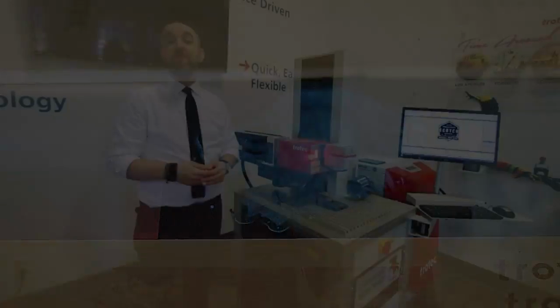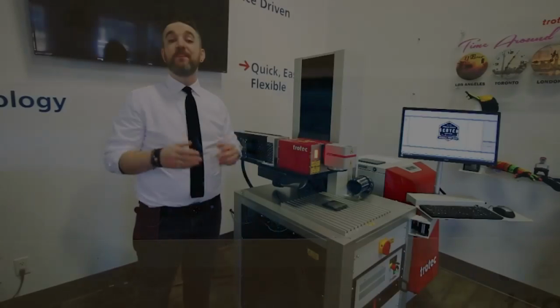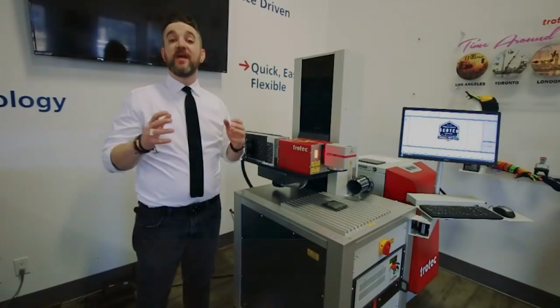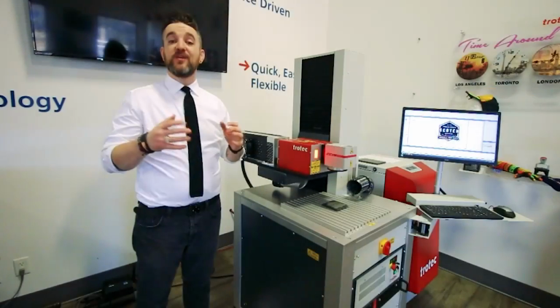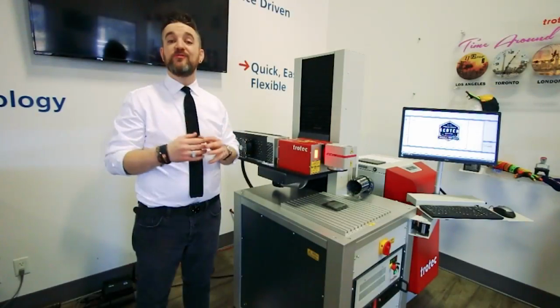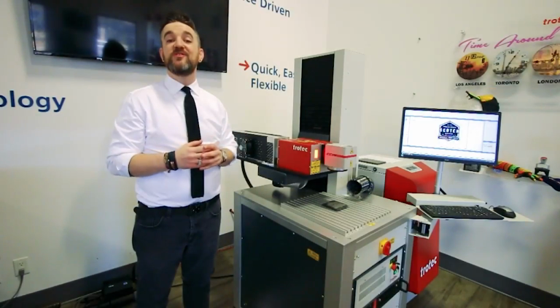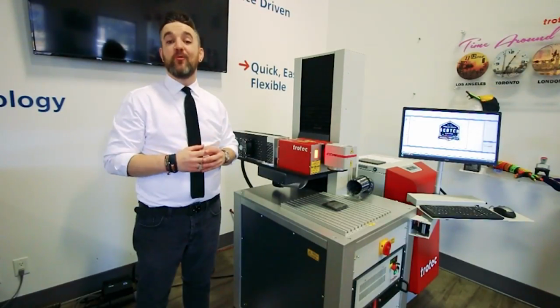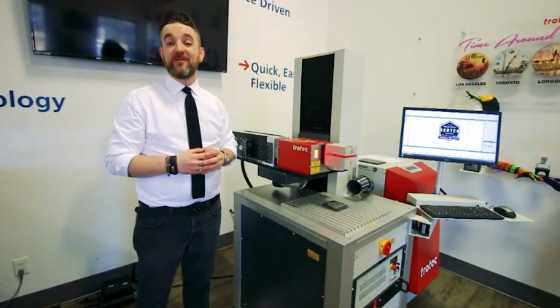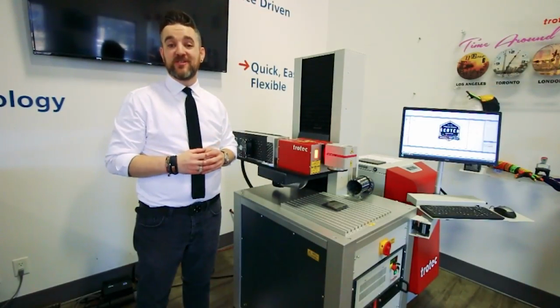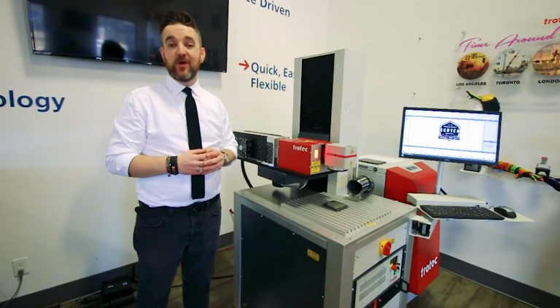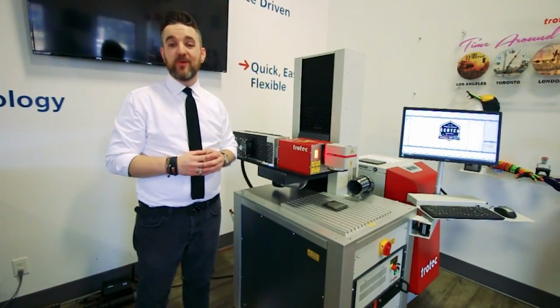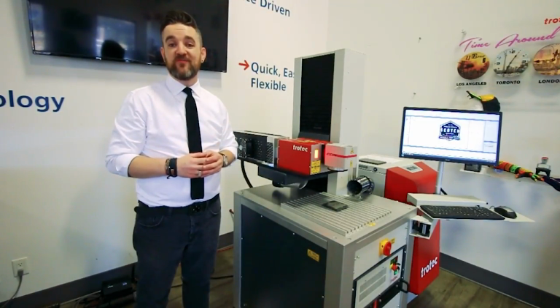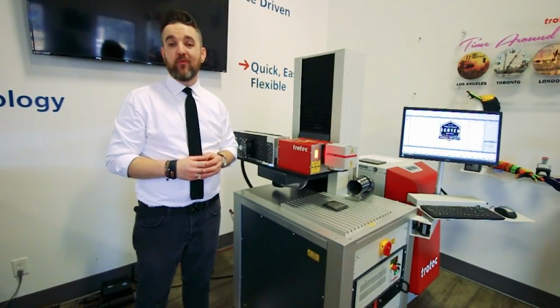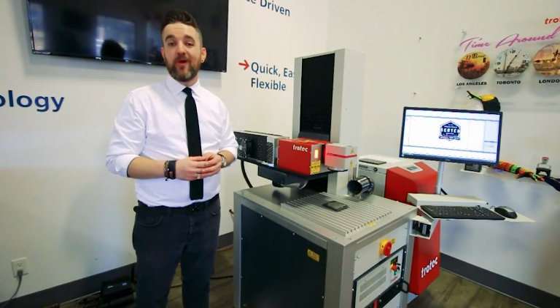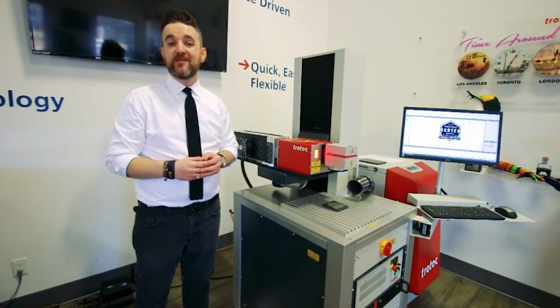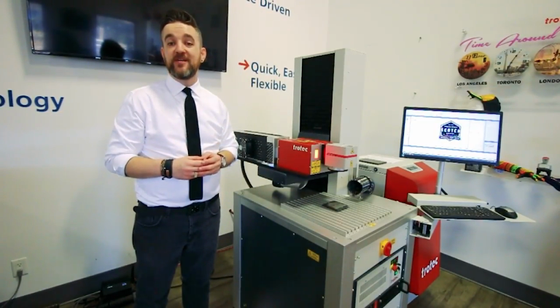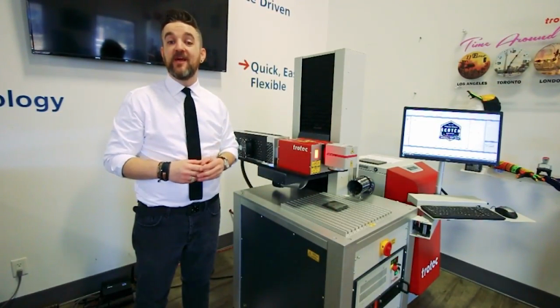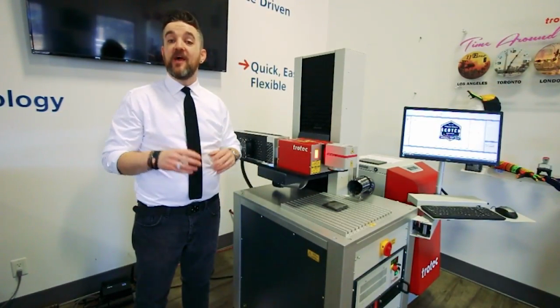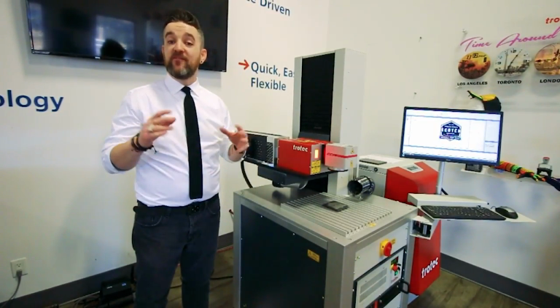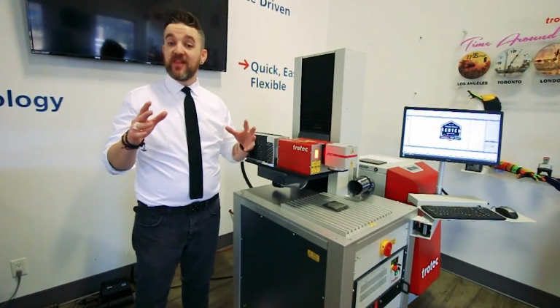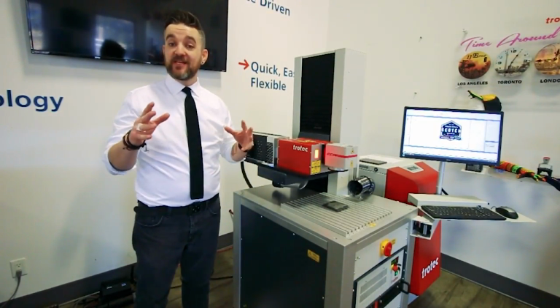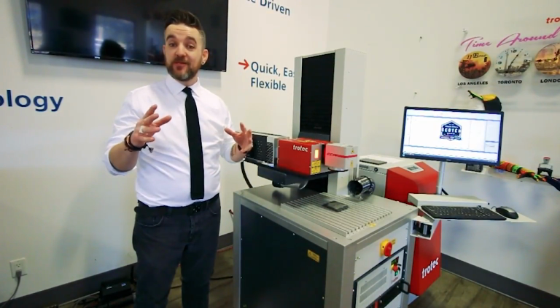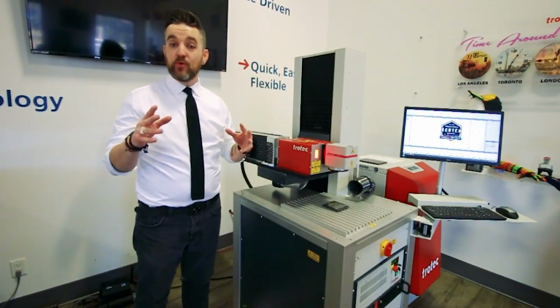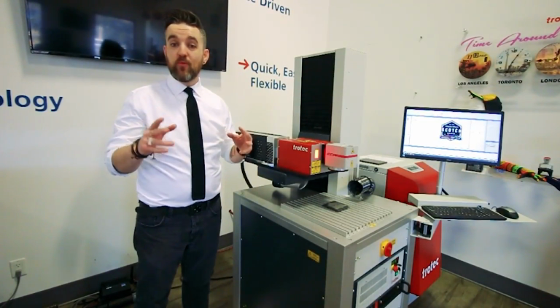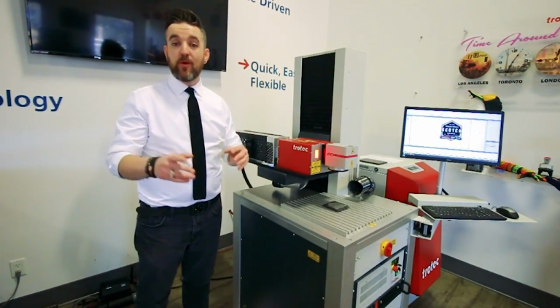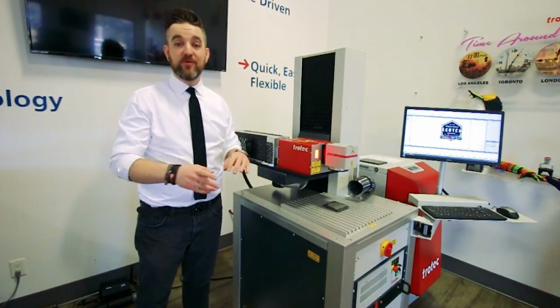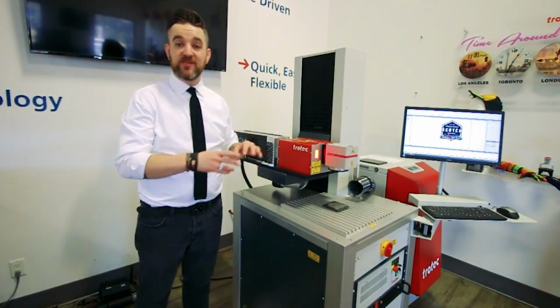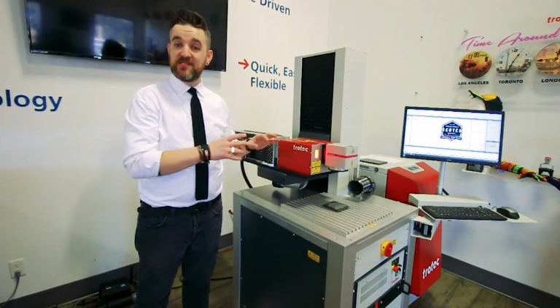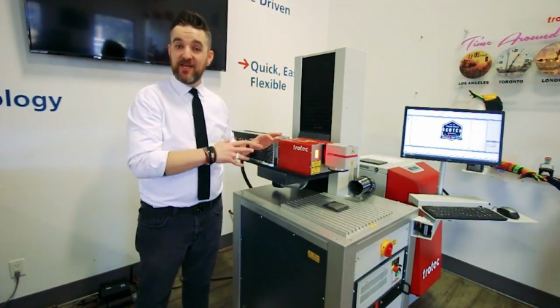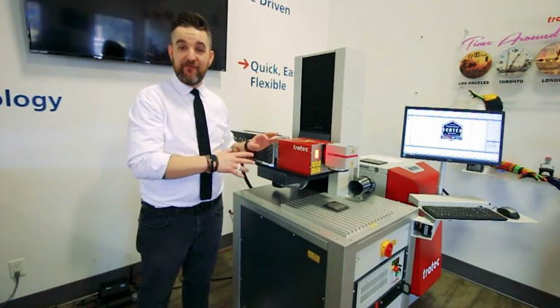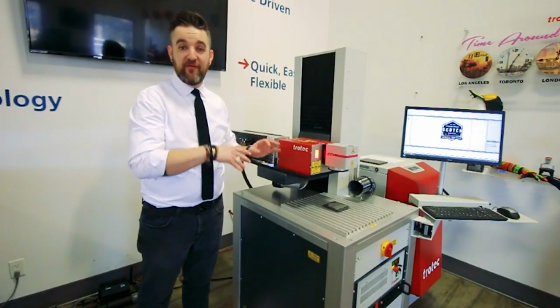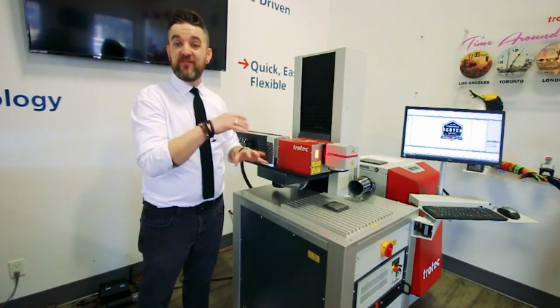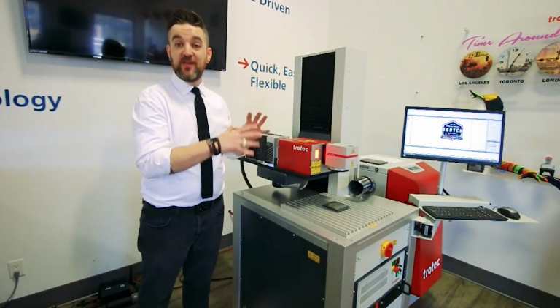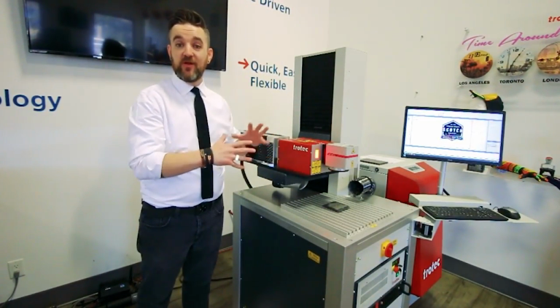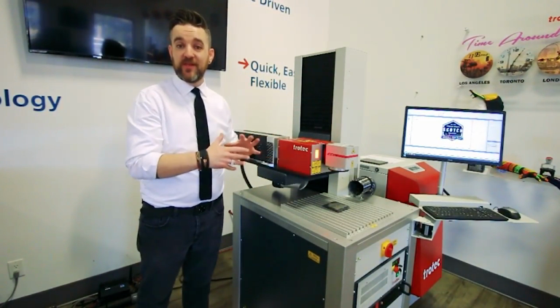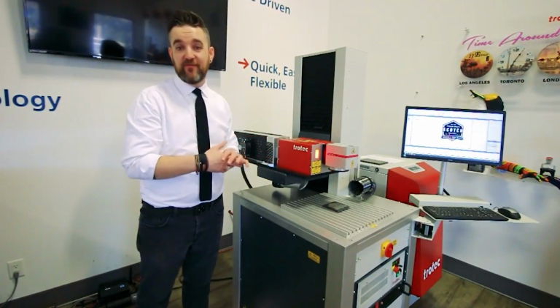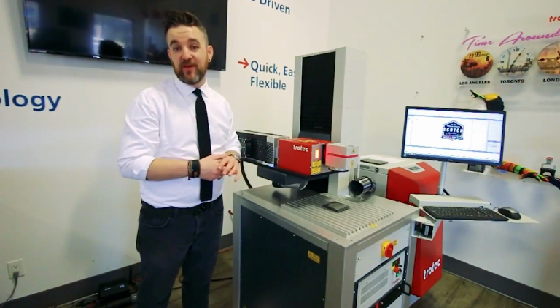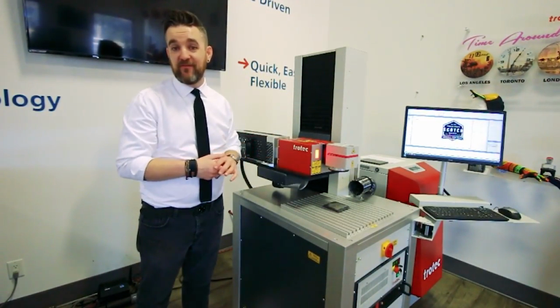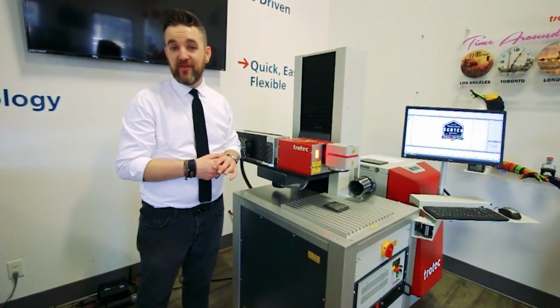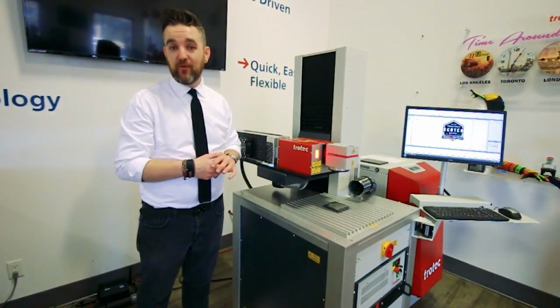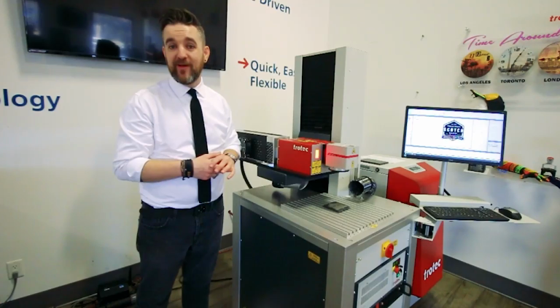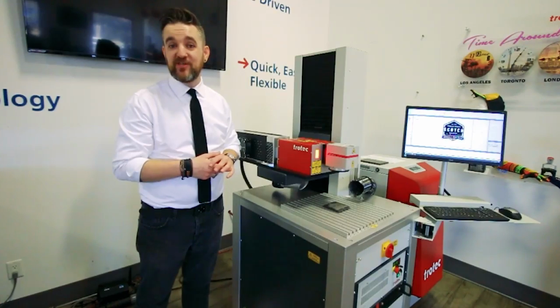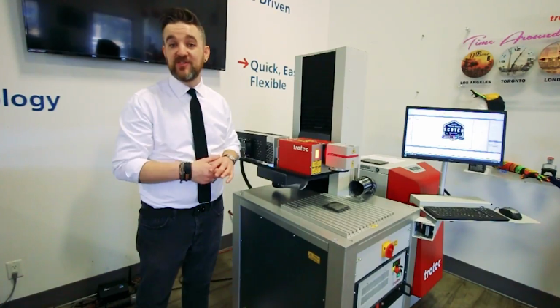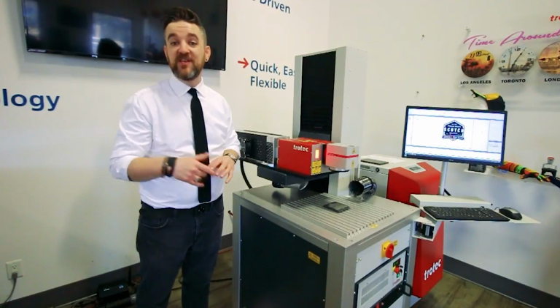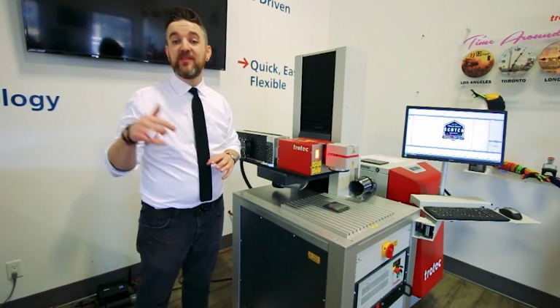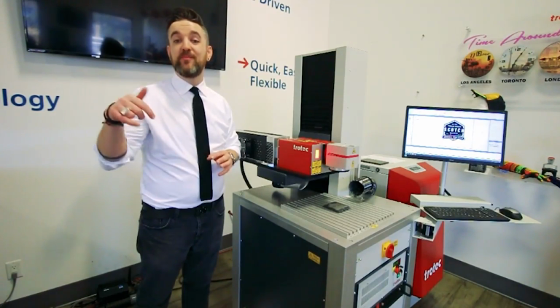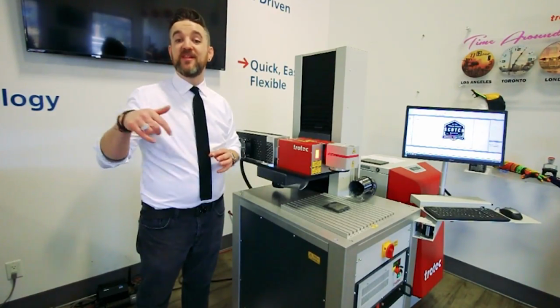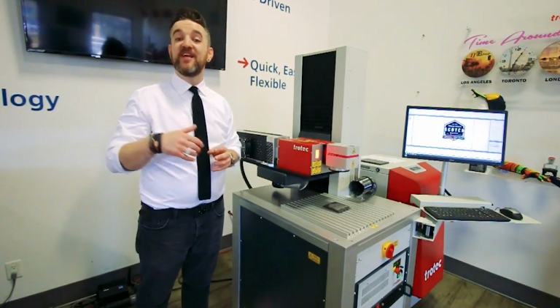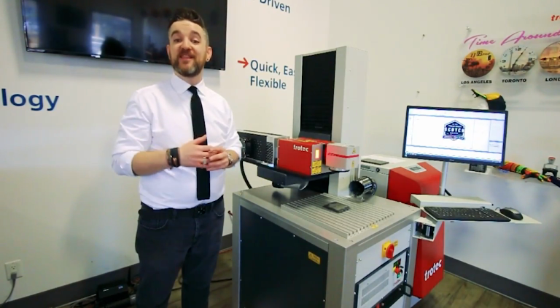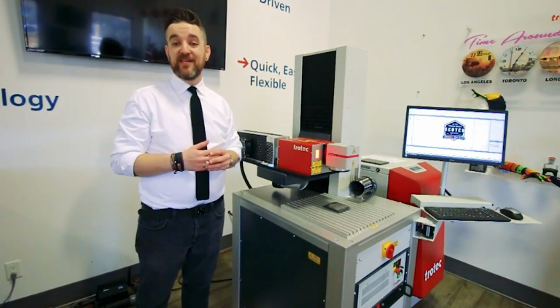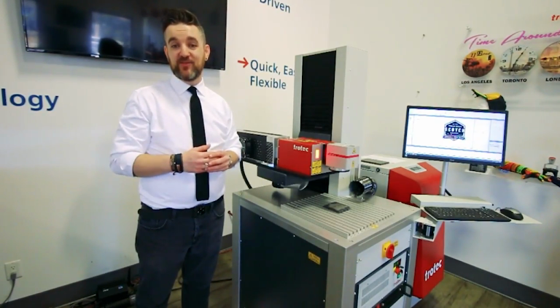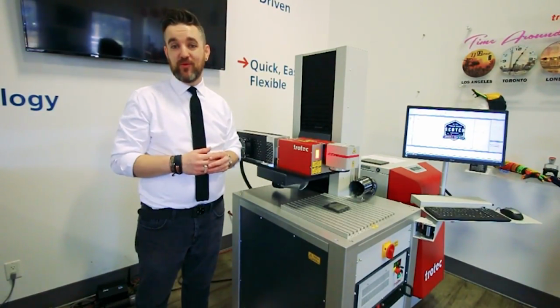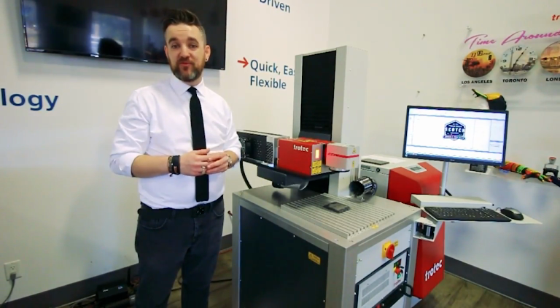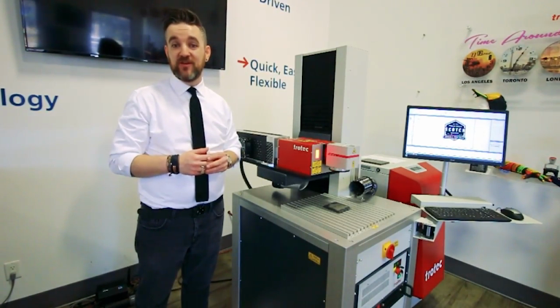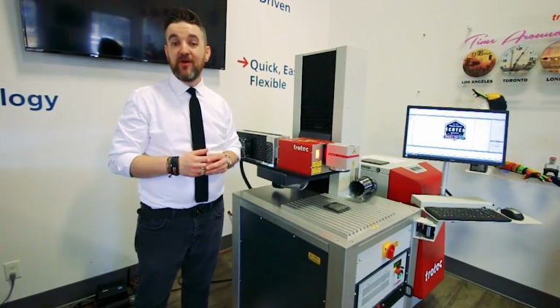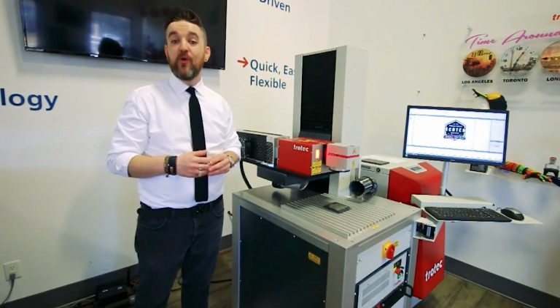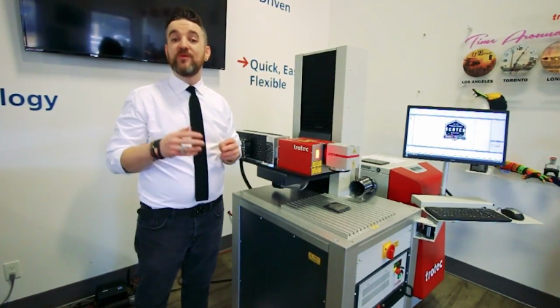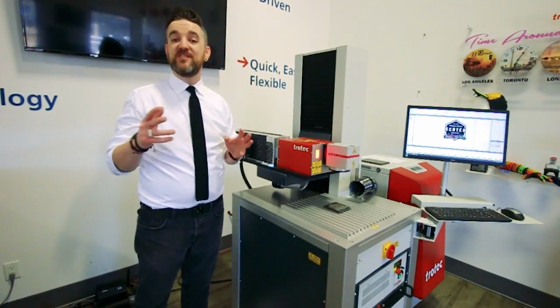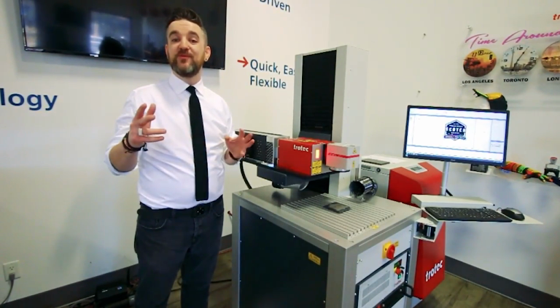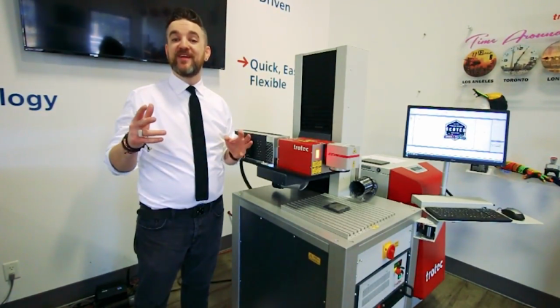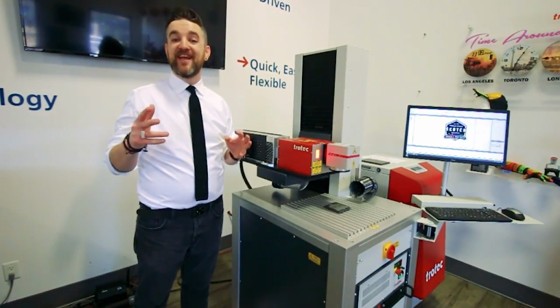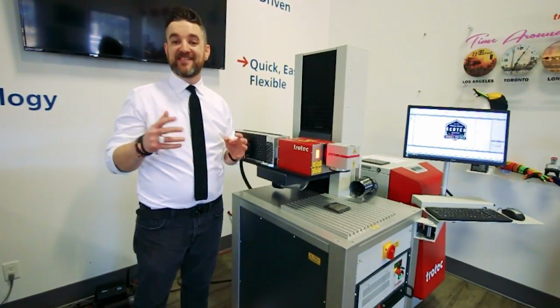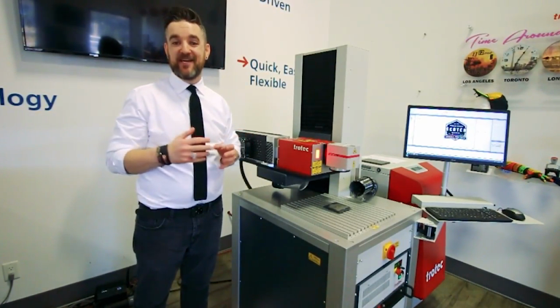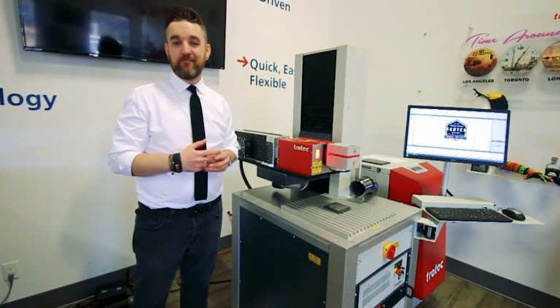Thank you so much as always for watching. If you'd like to learn more about the CL-50 and all the different configurations, there'll be a link in the description. We'll see you again next time.